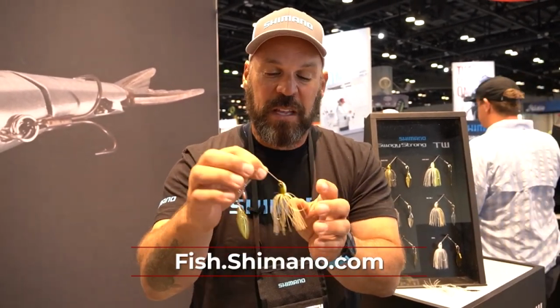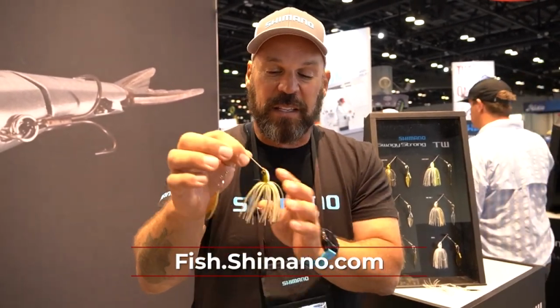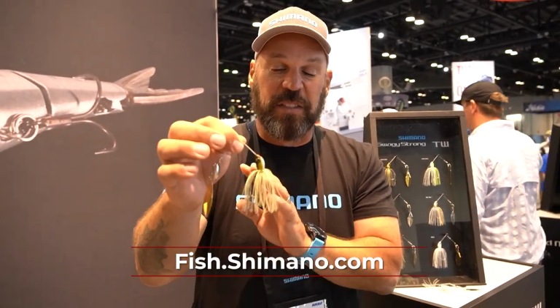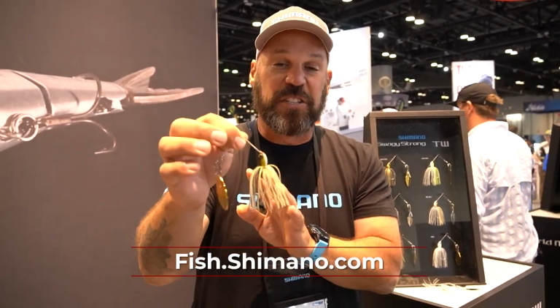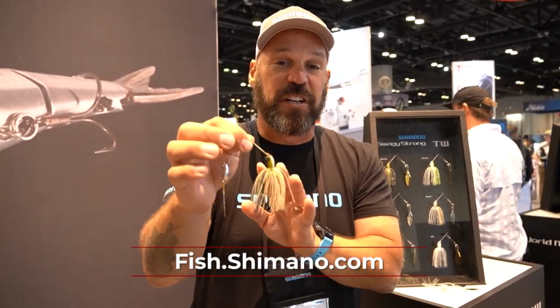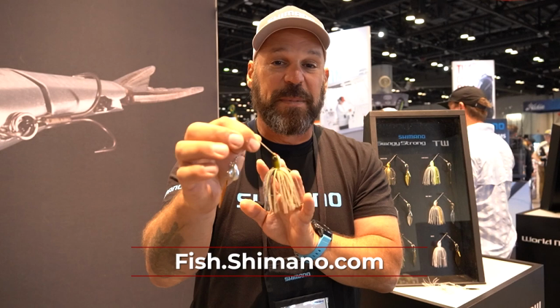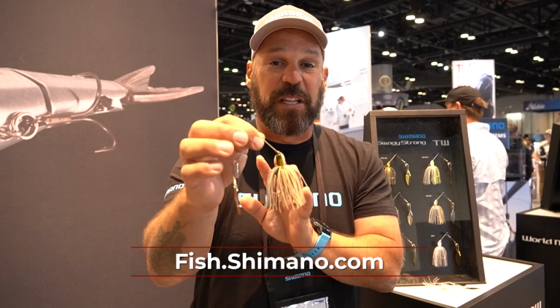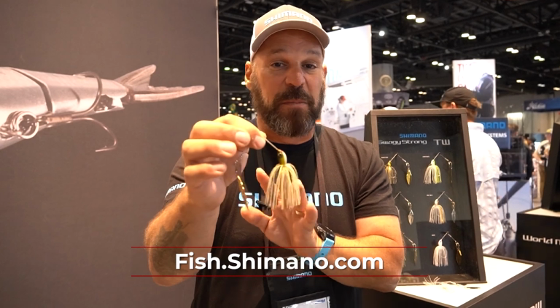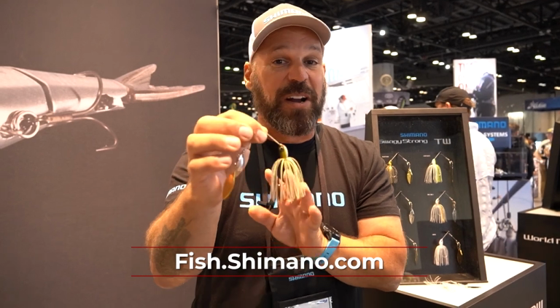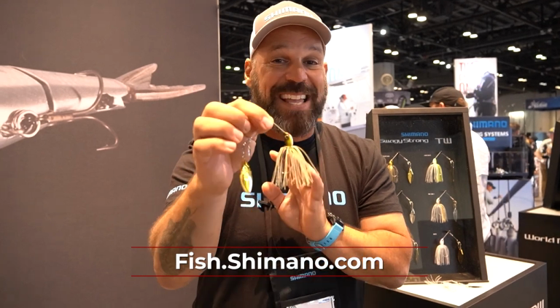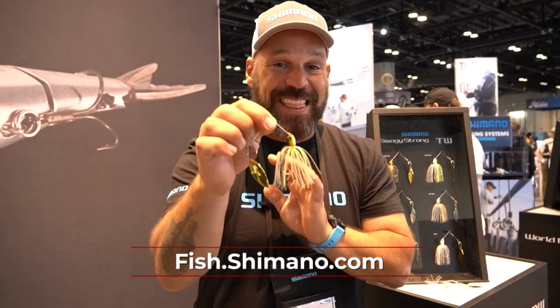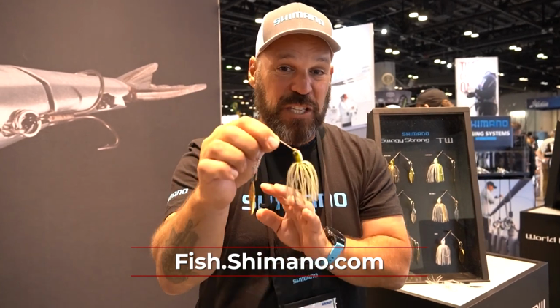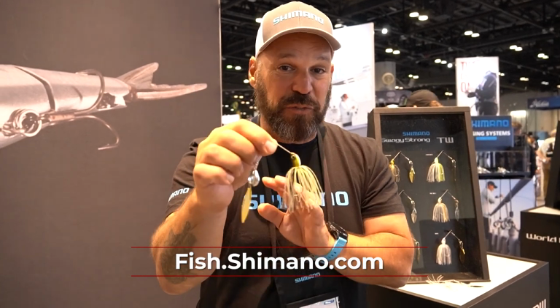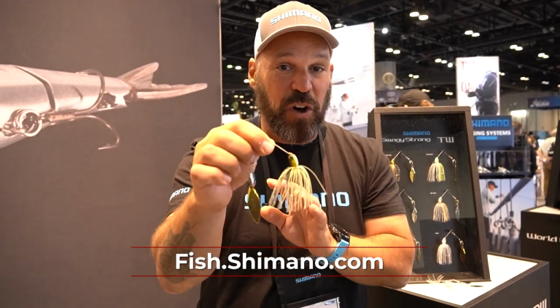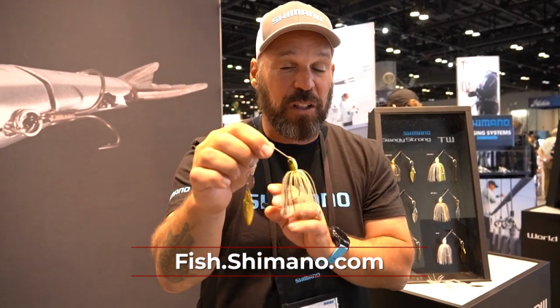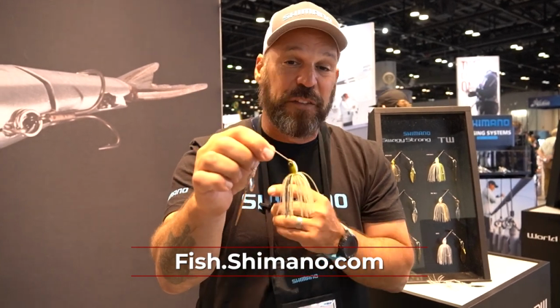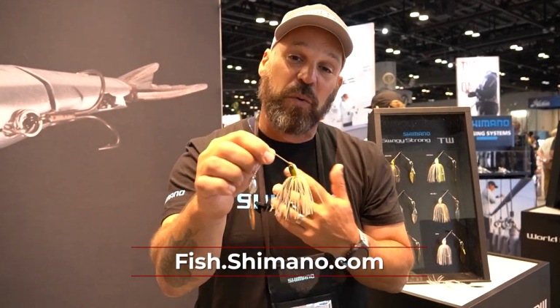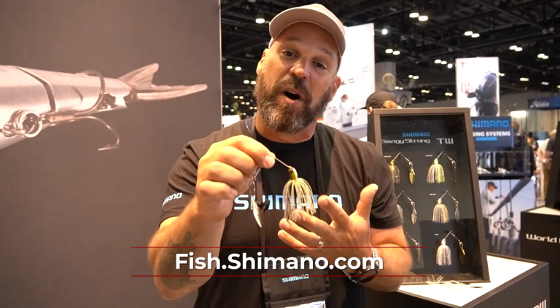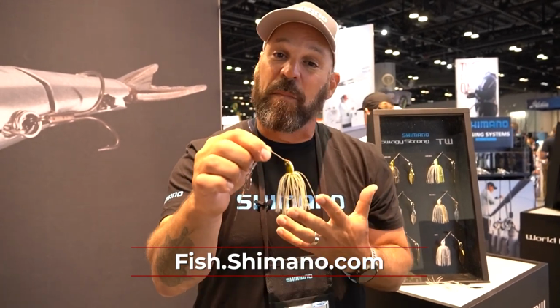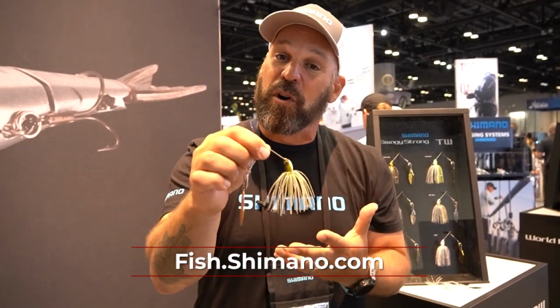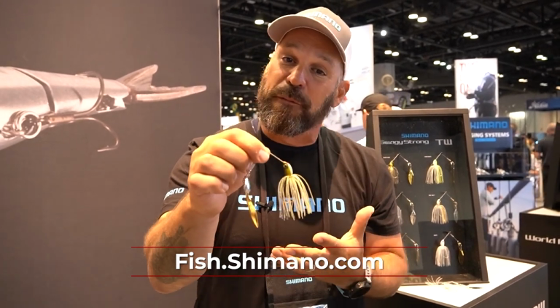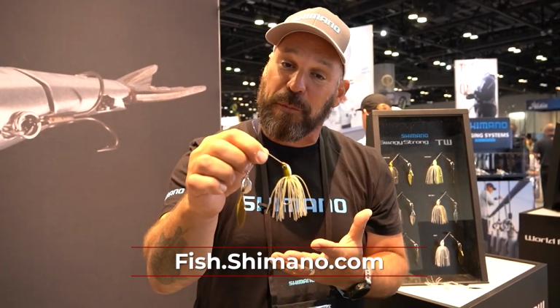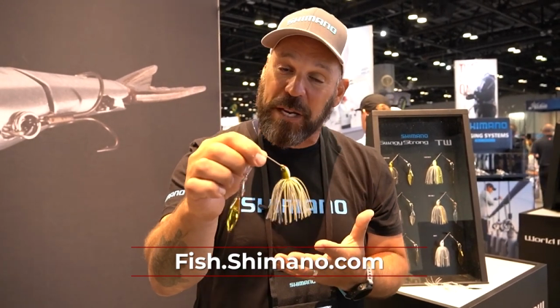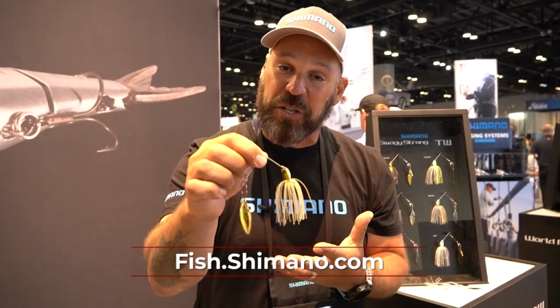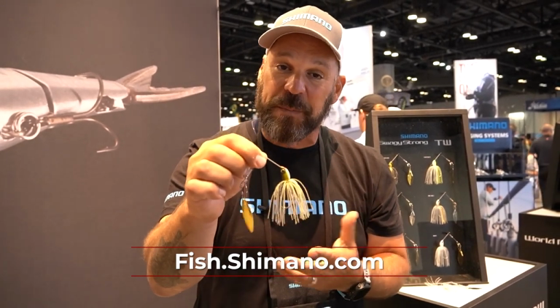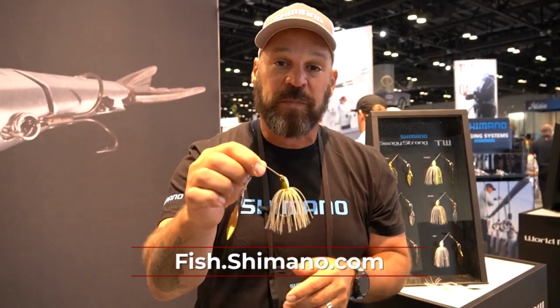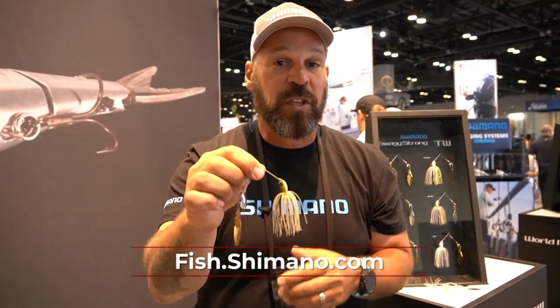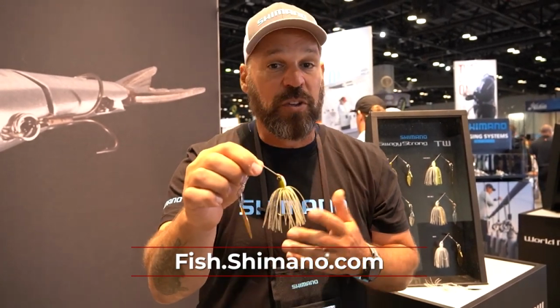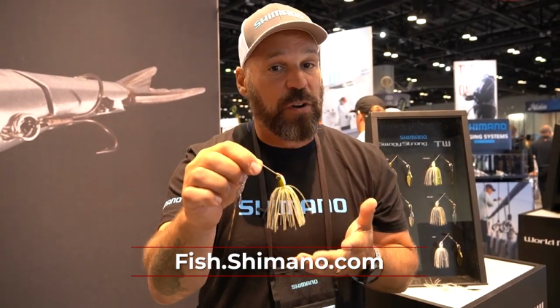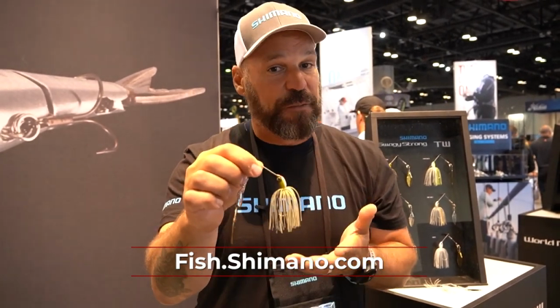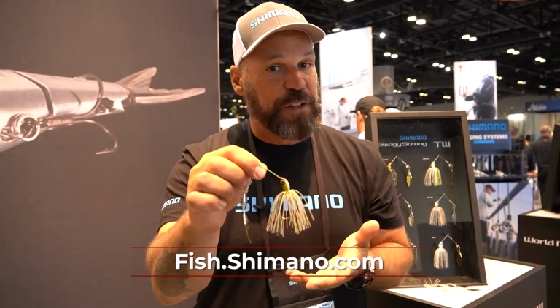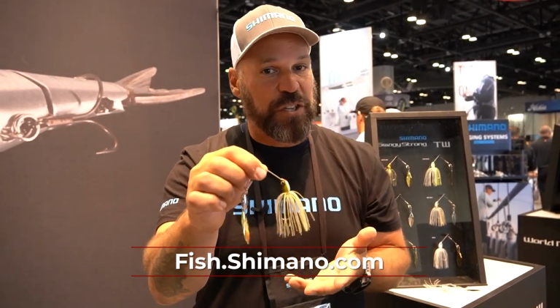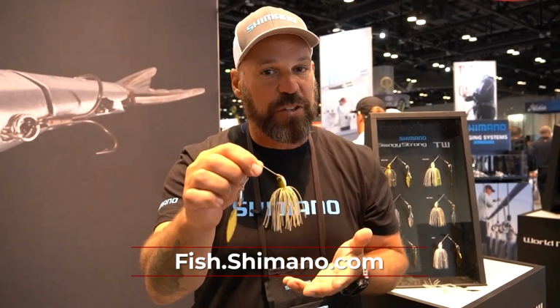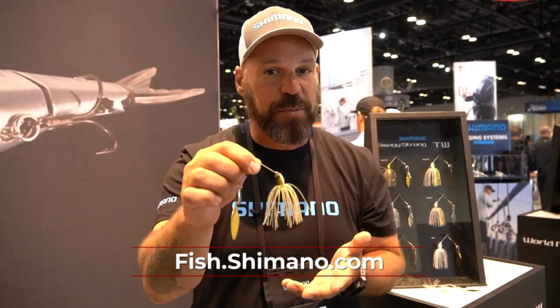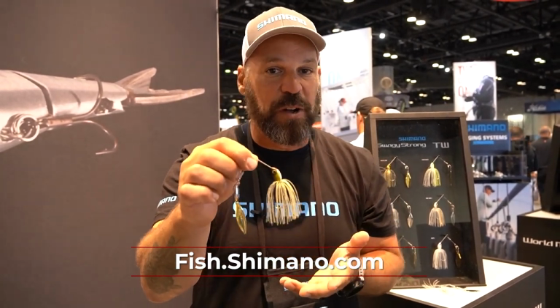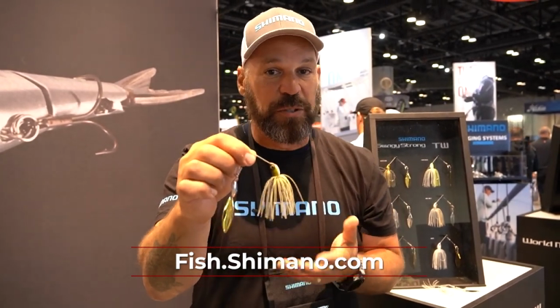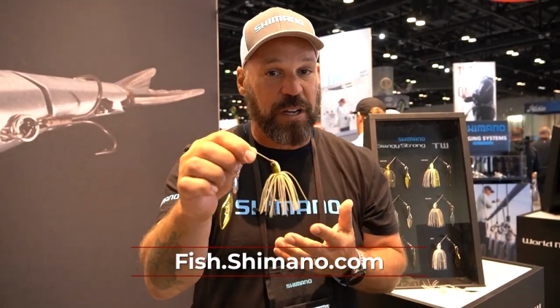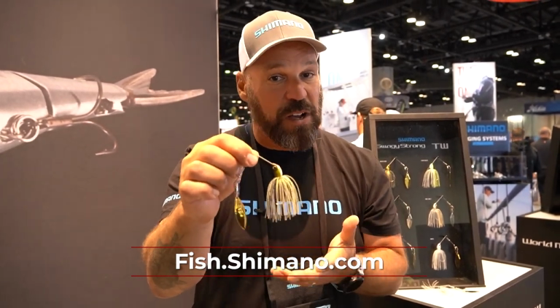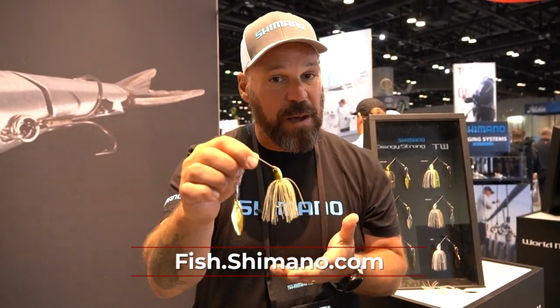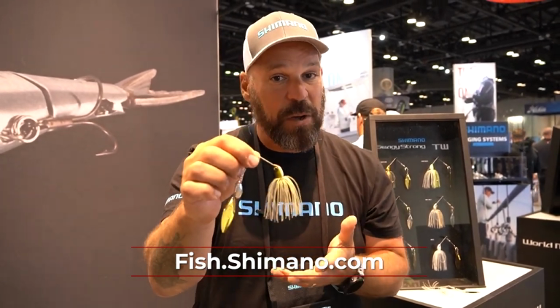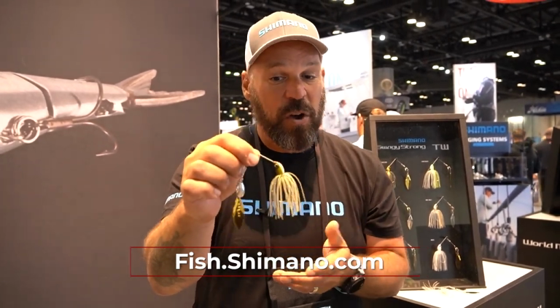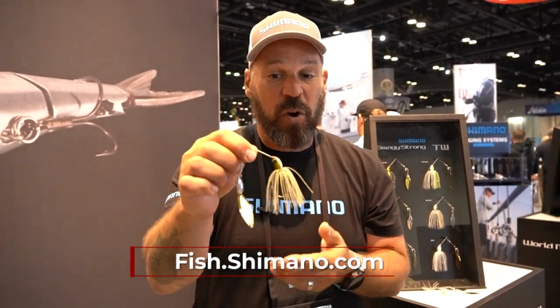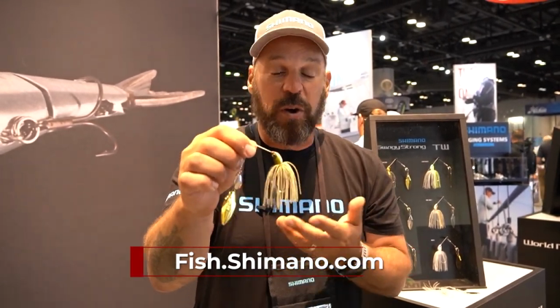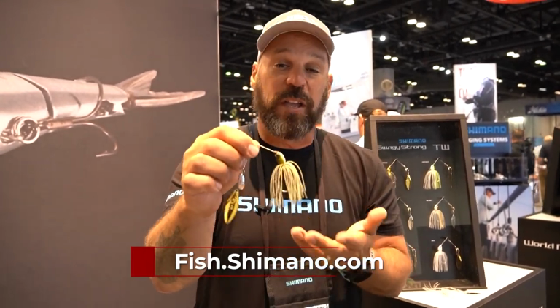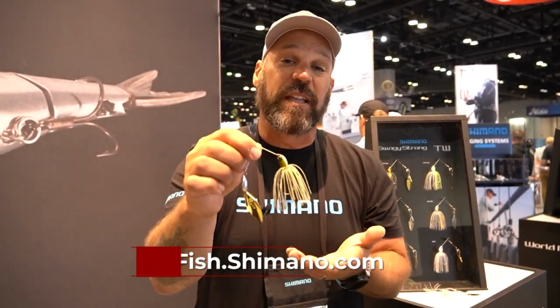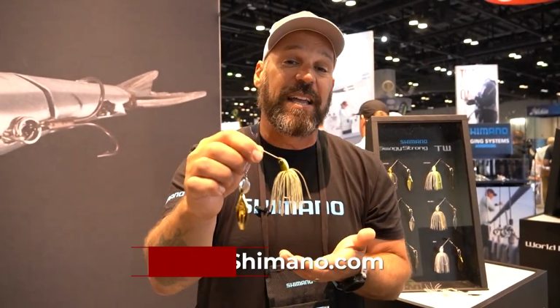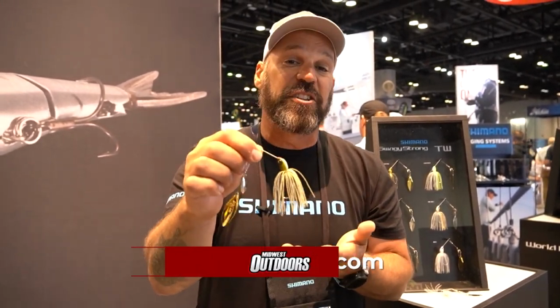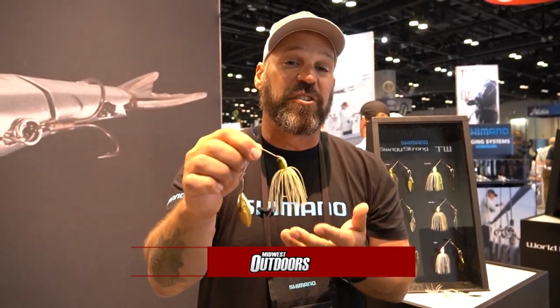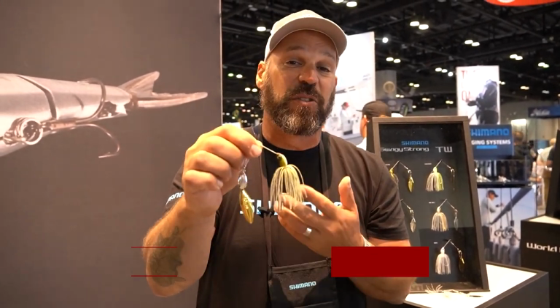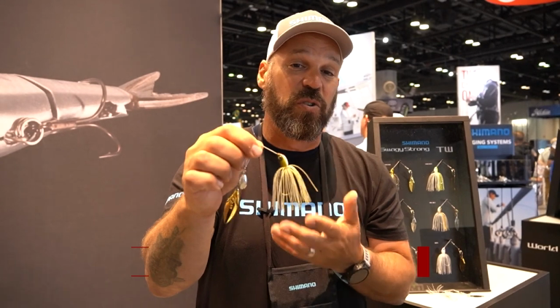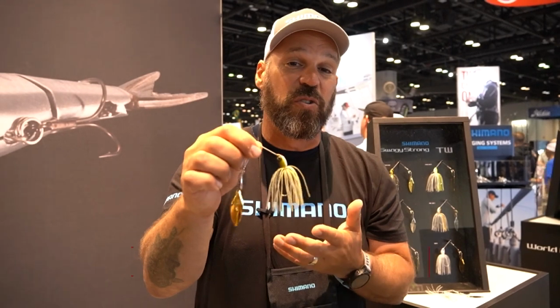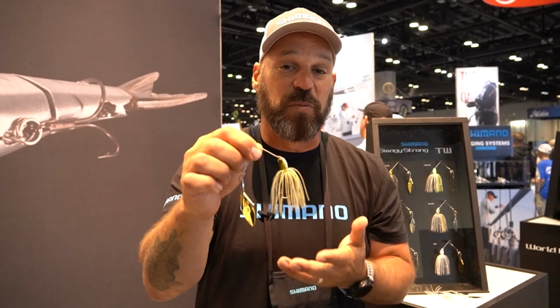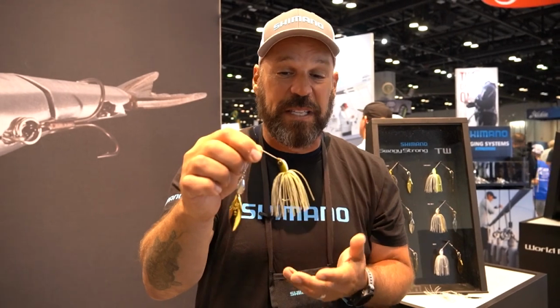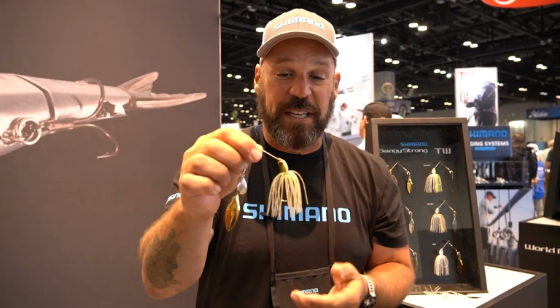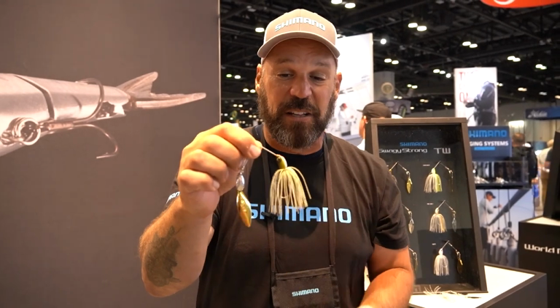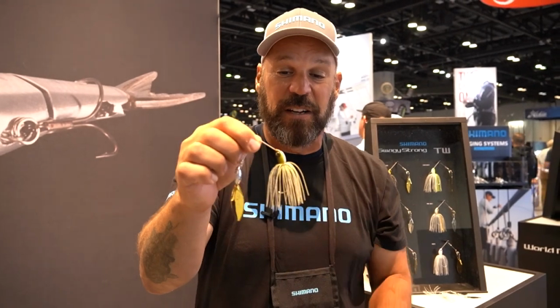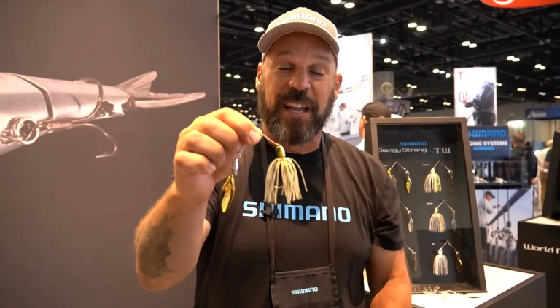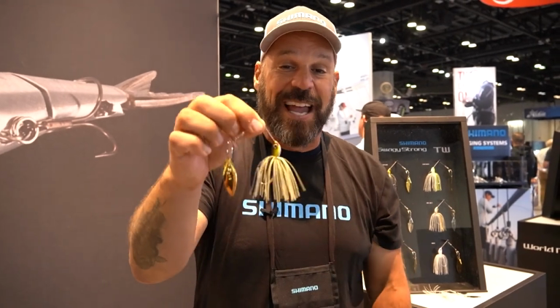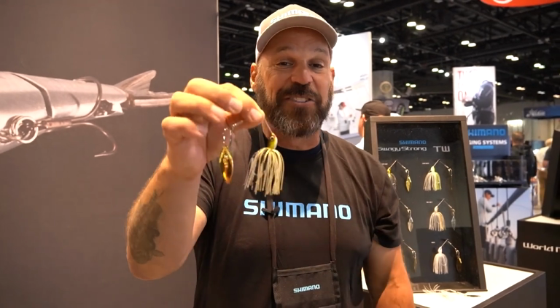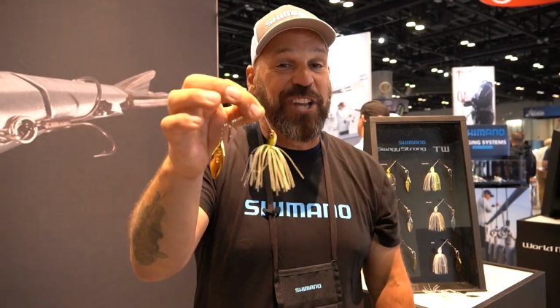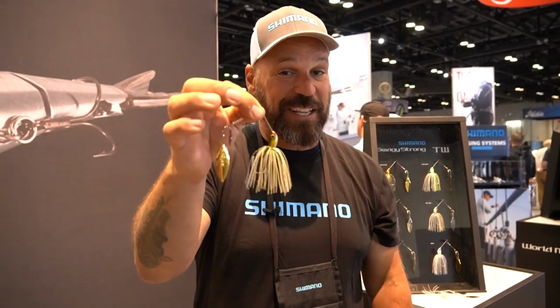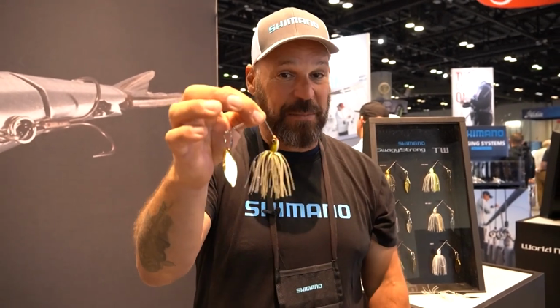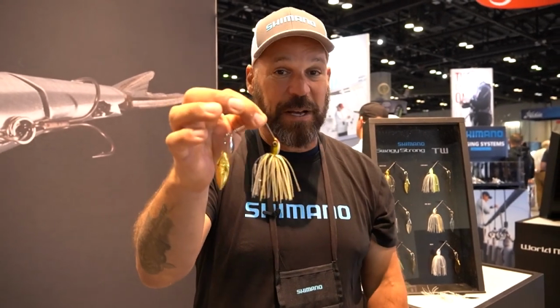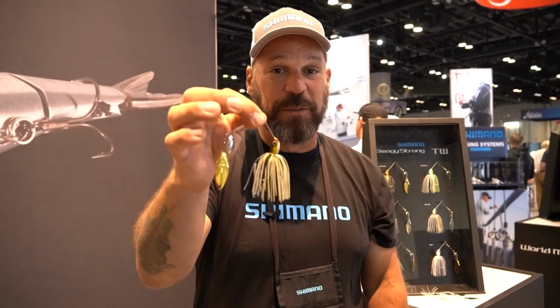These will be on the market this fall. For more information, visit fish.shimano.com or head to your local retailer and check them out.